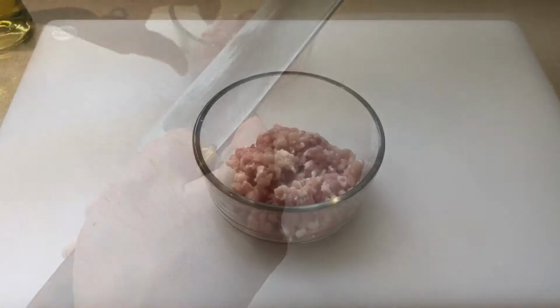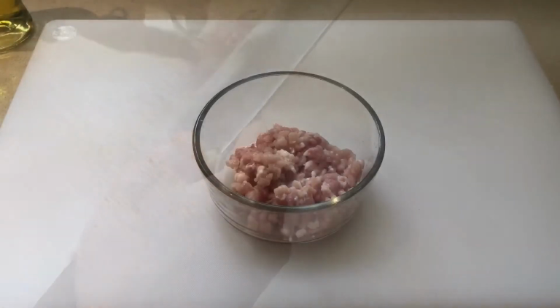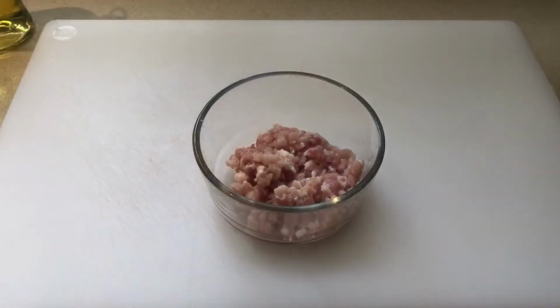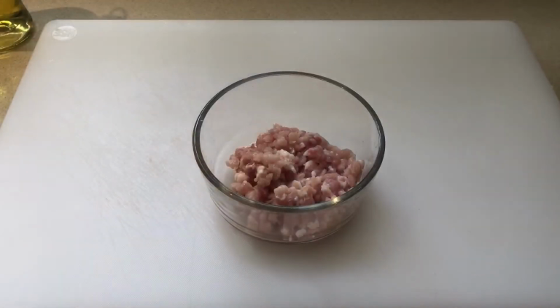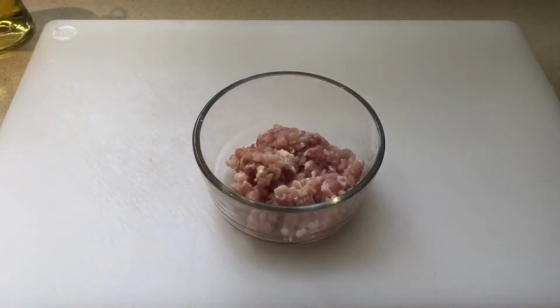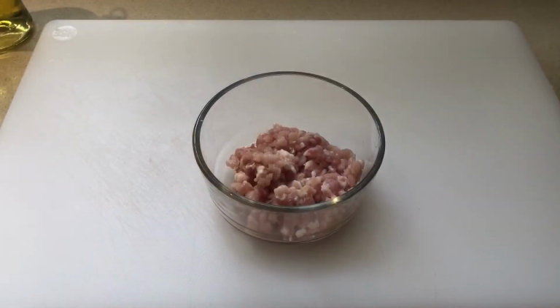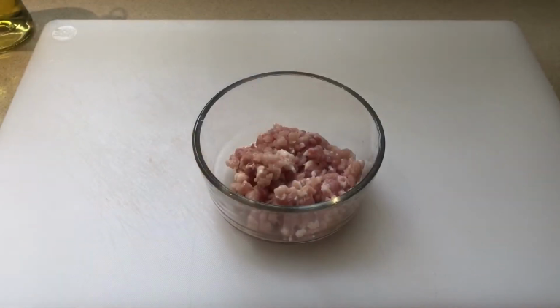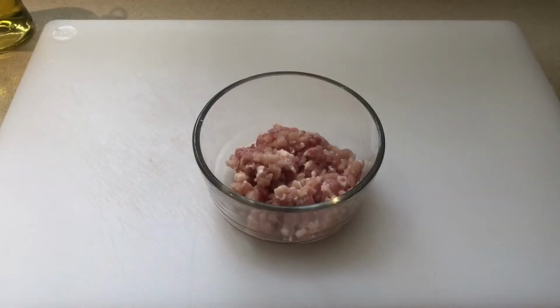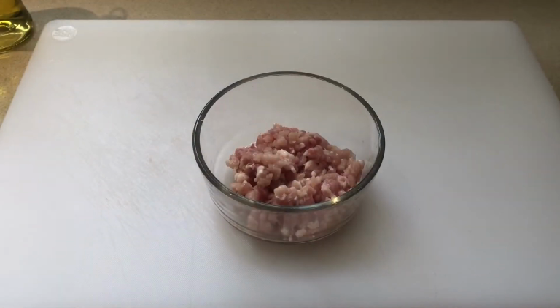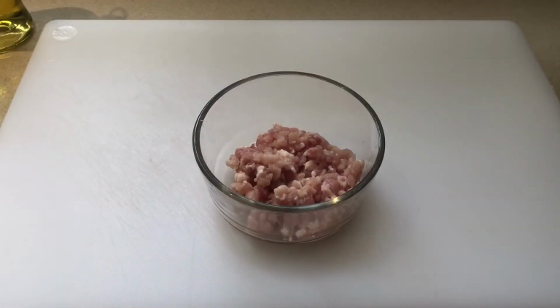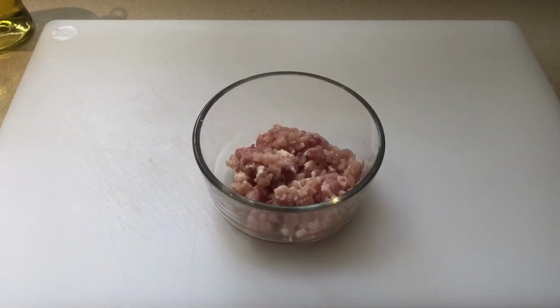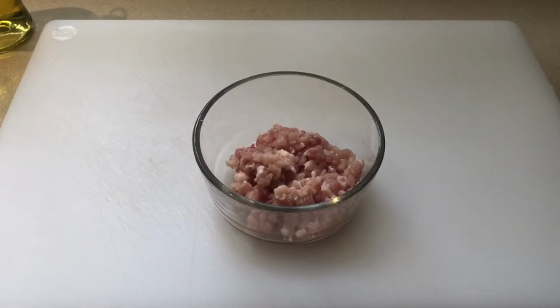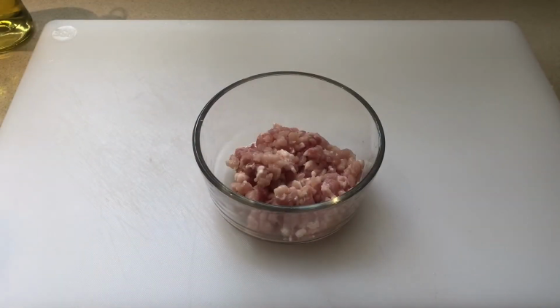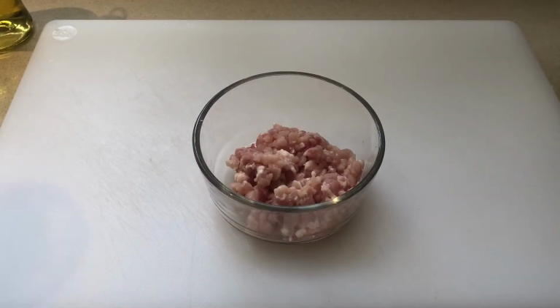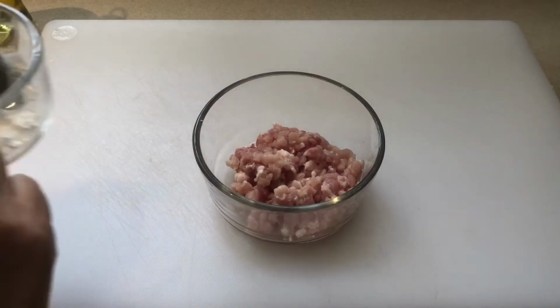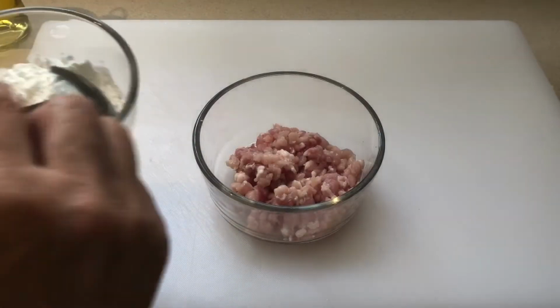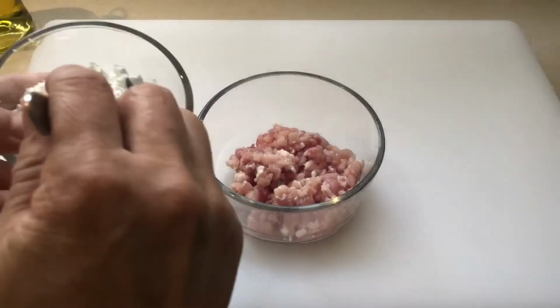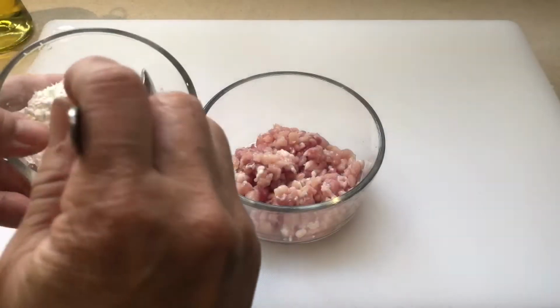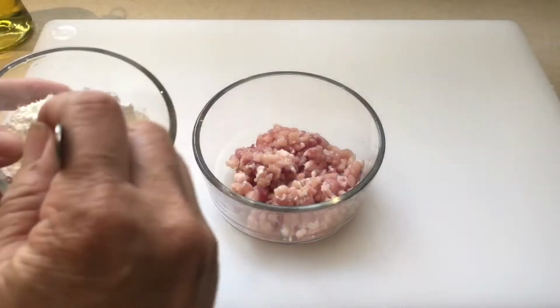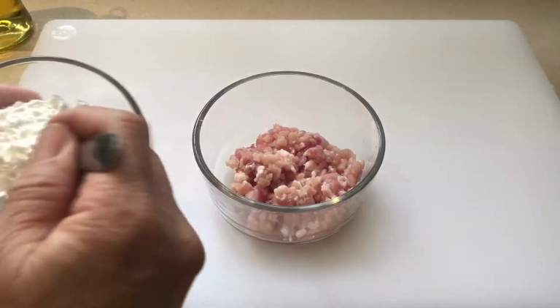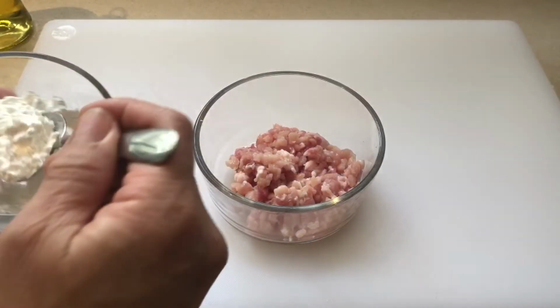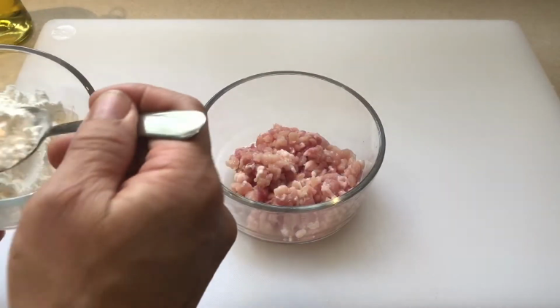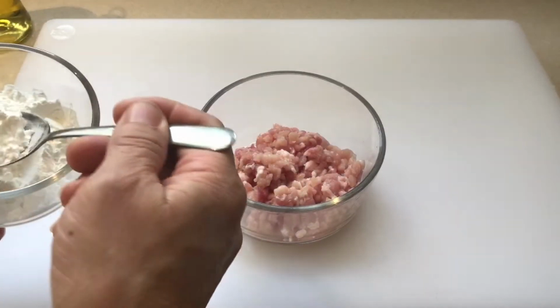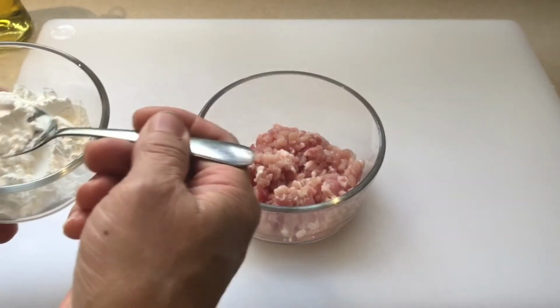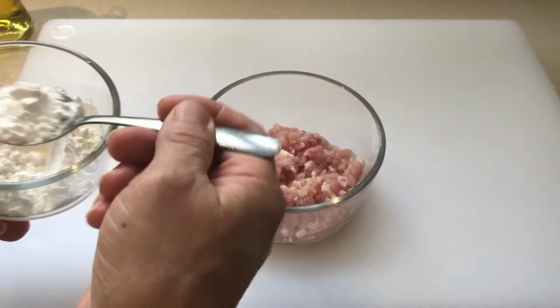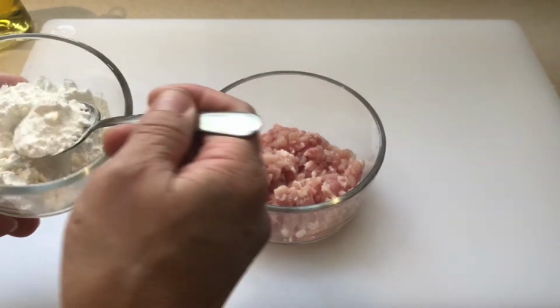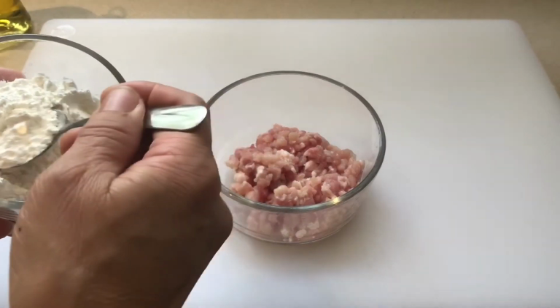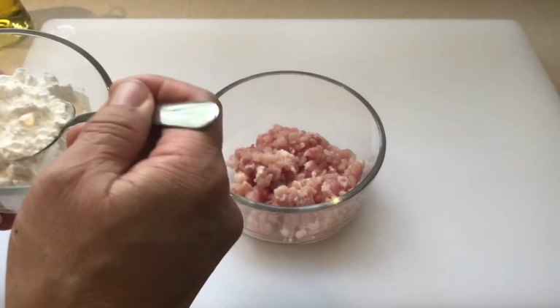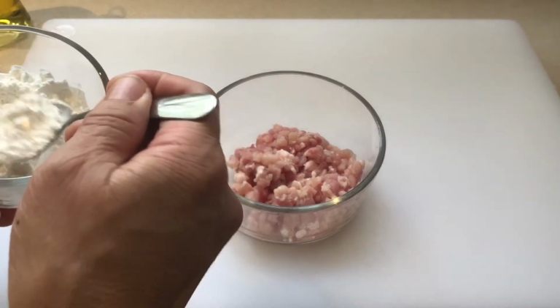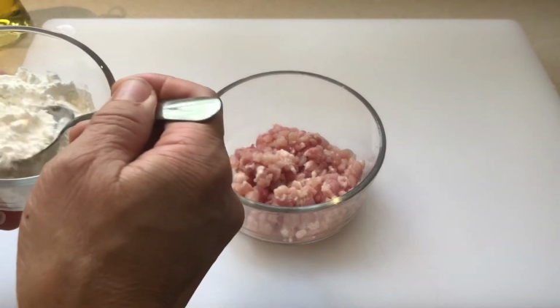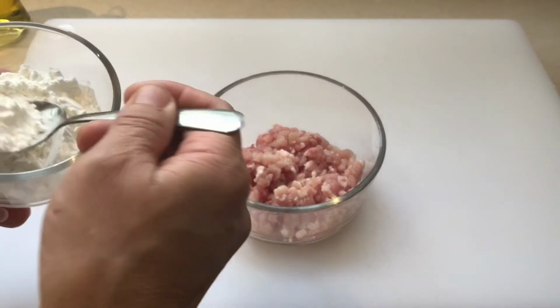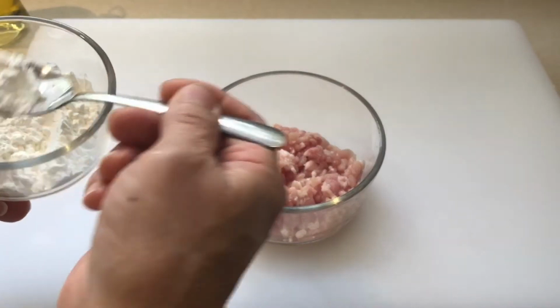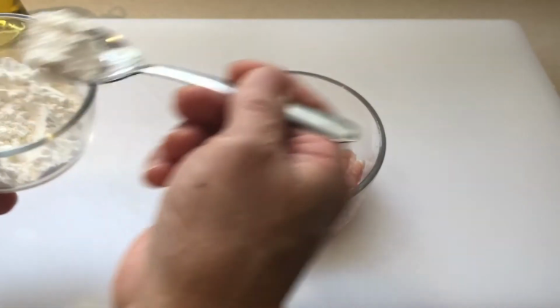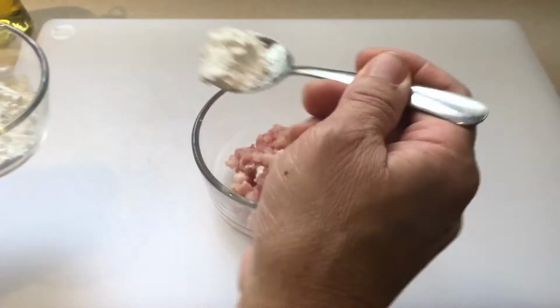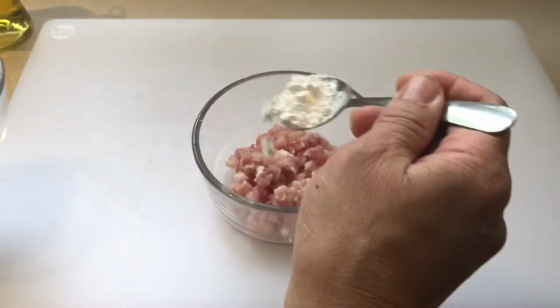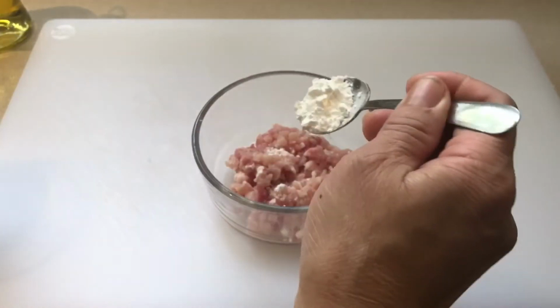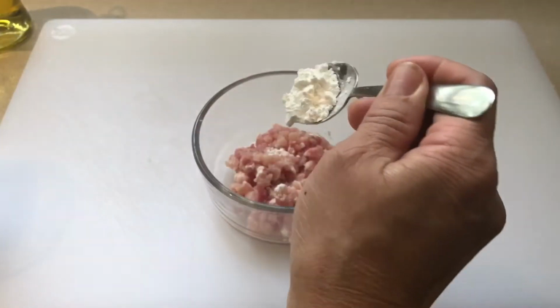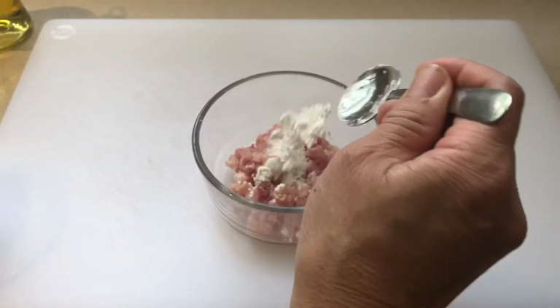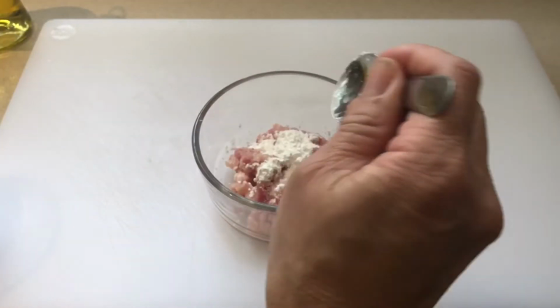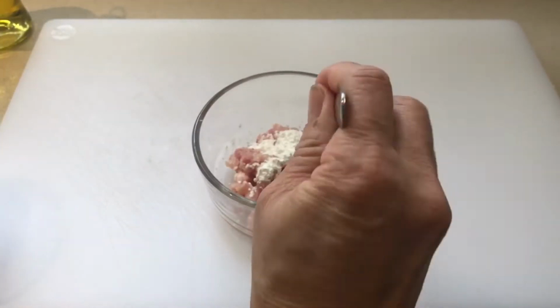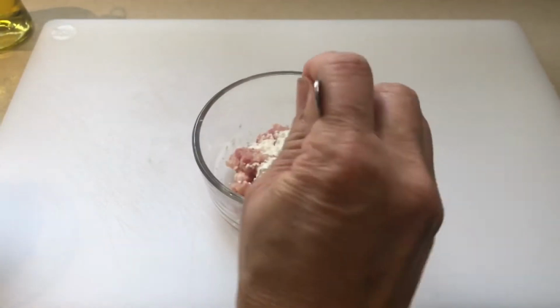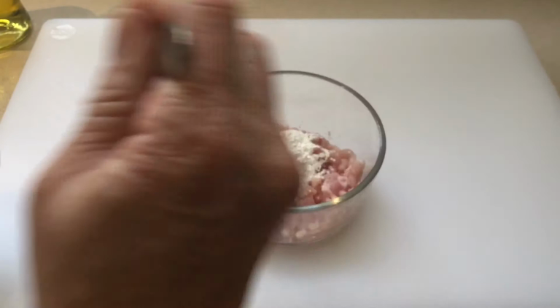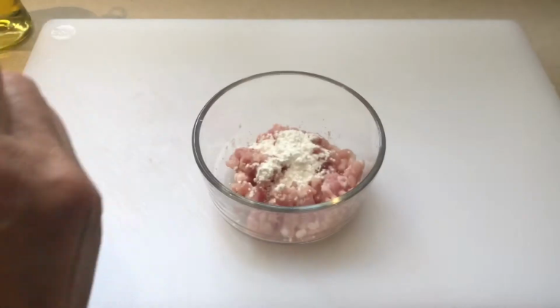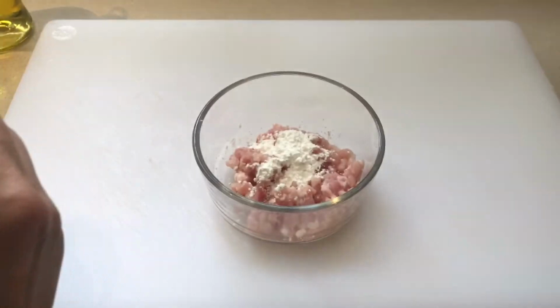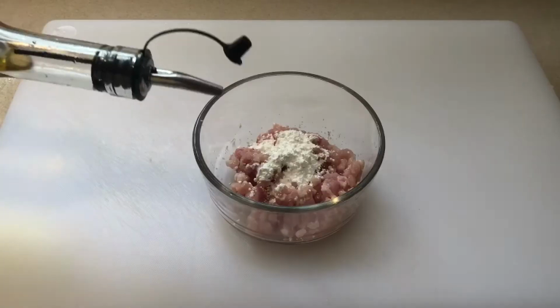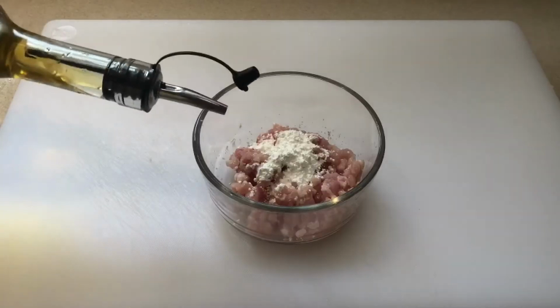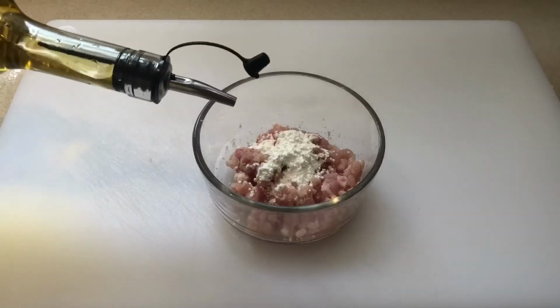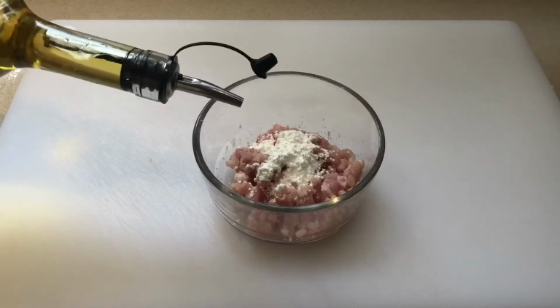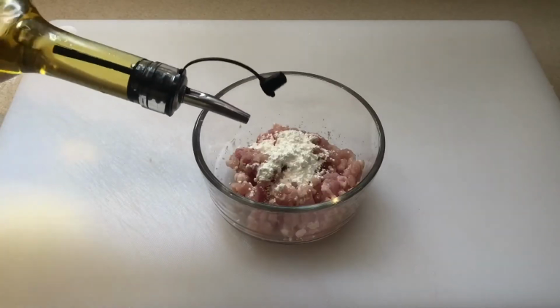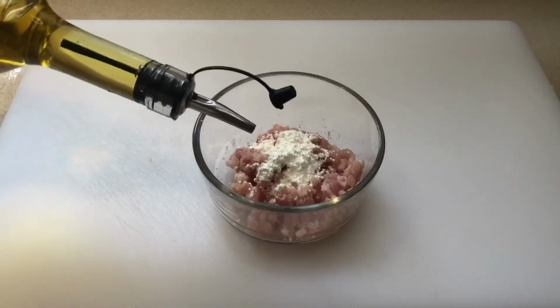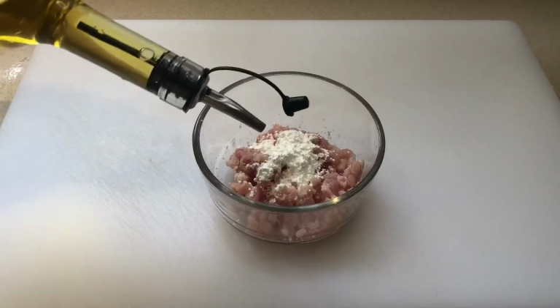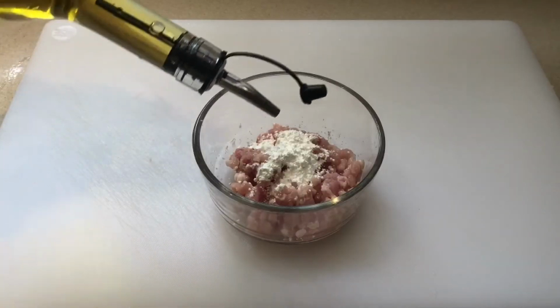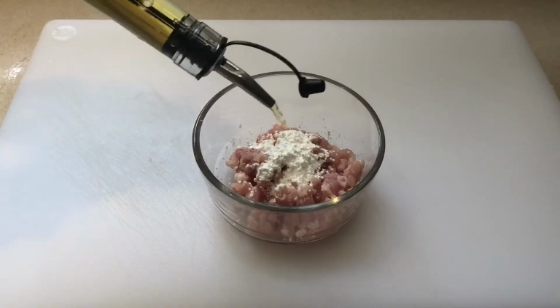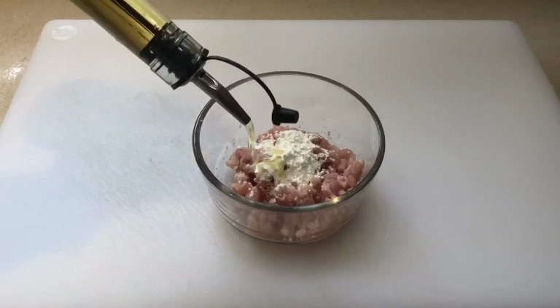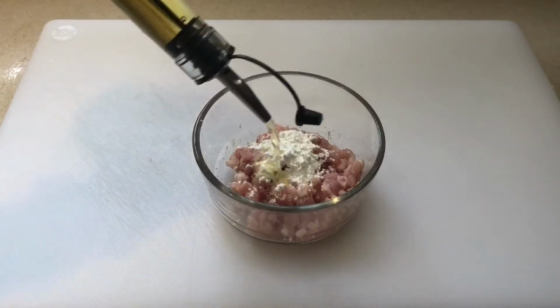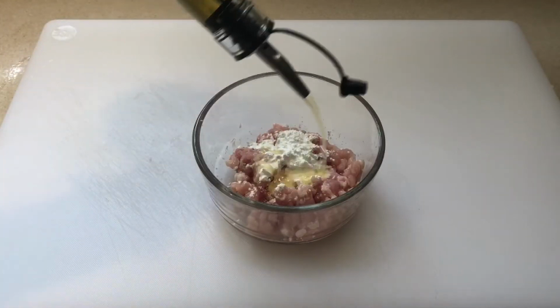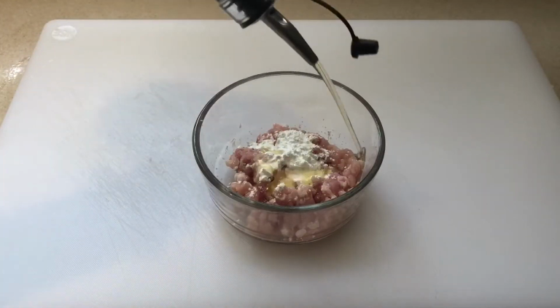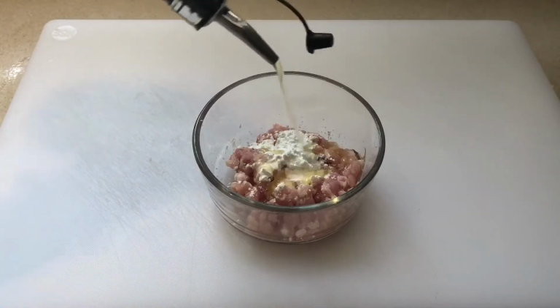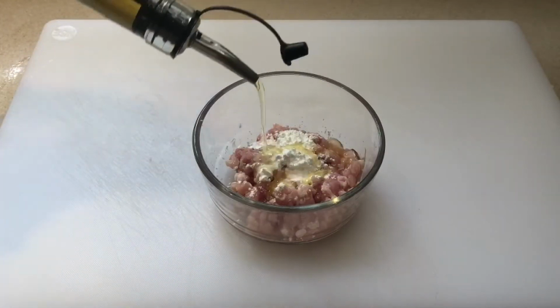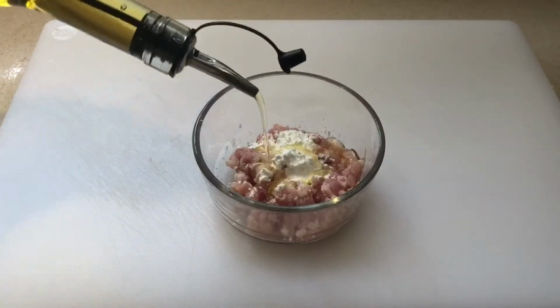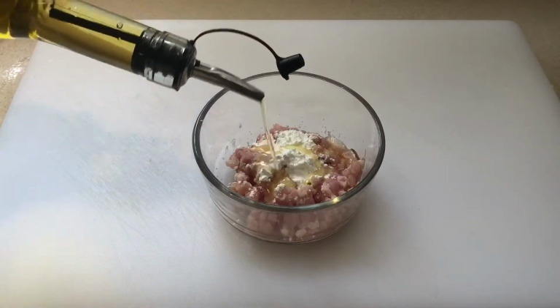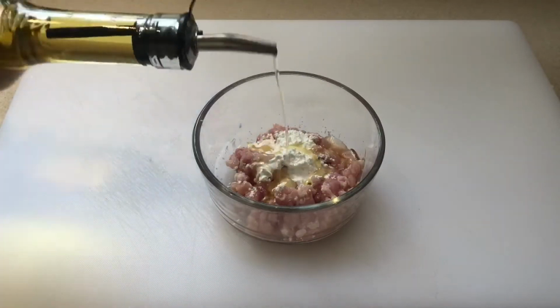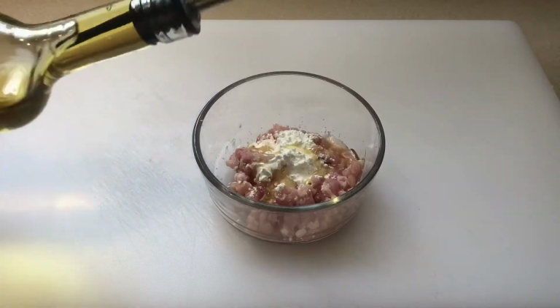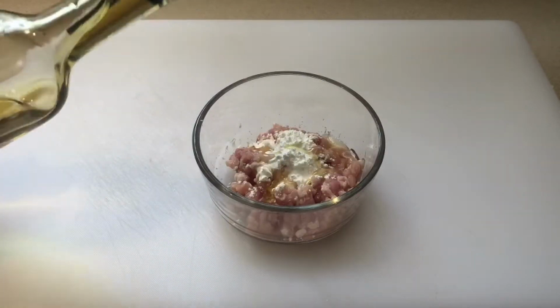Now we mix half tablespoon cornstarch, followed by one tablespoon olive oil.